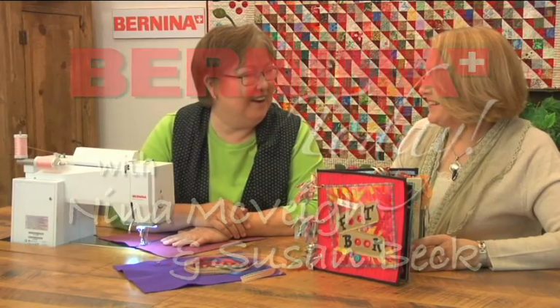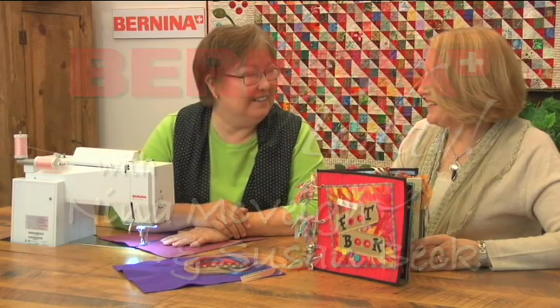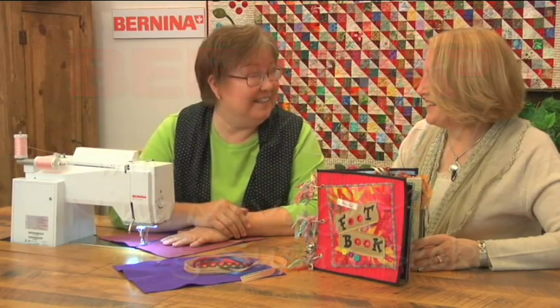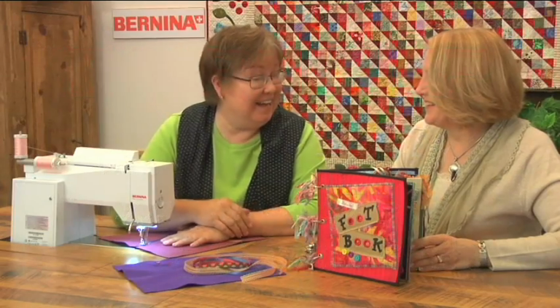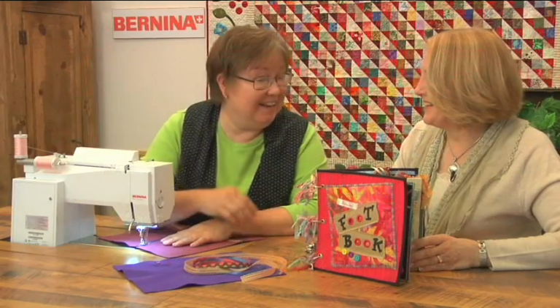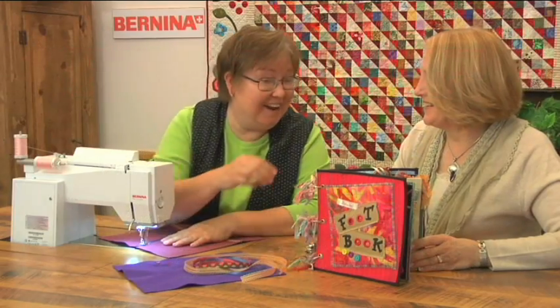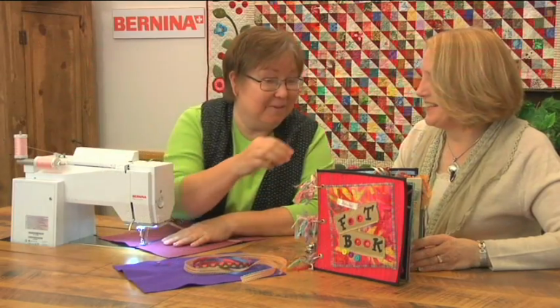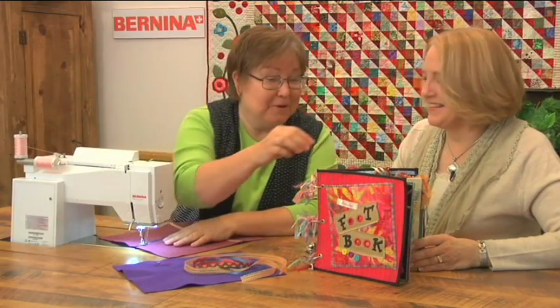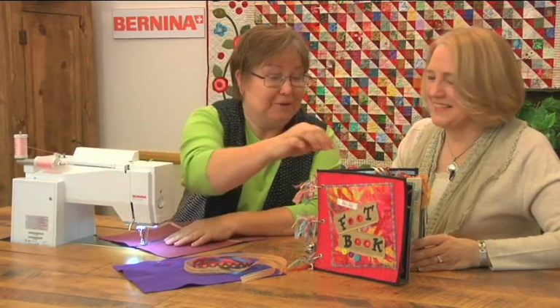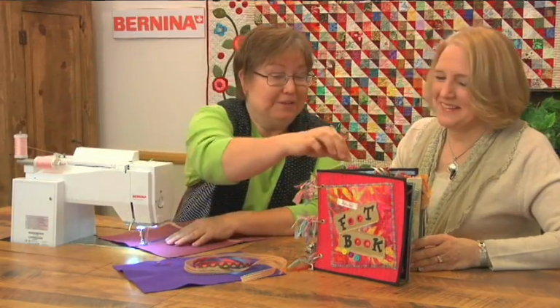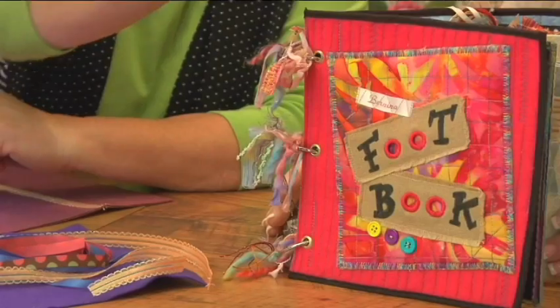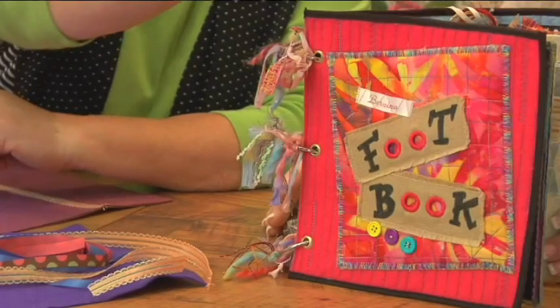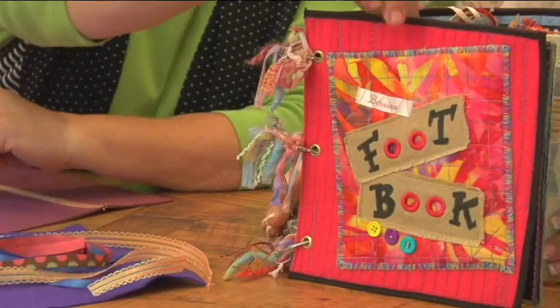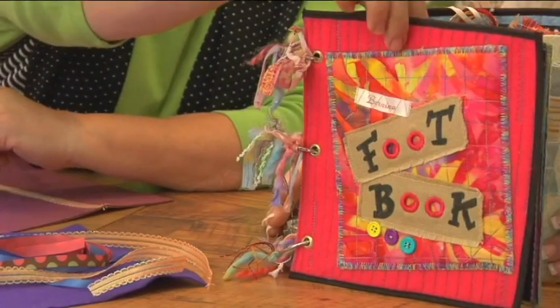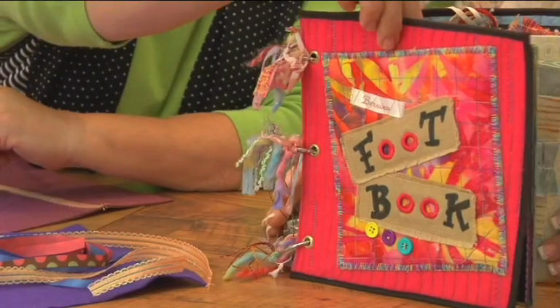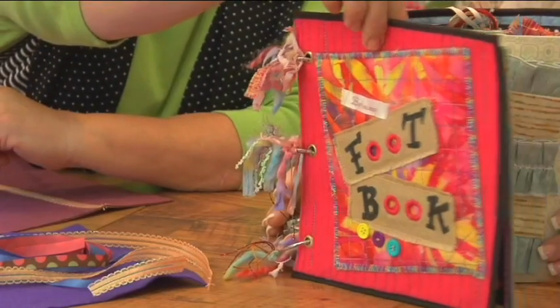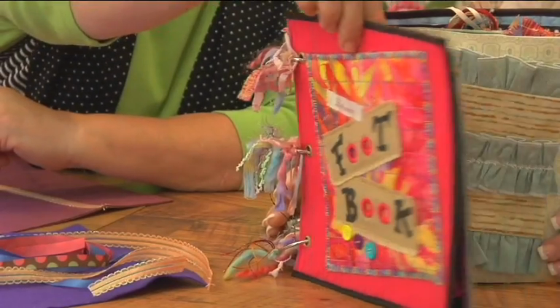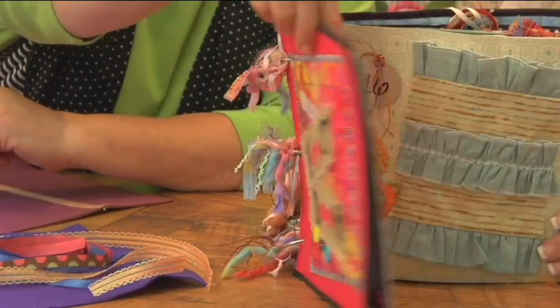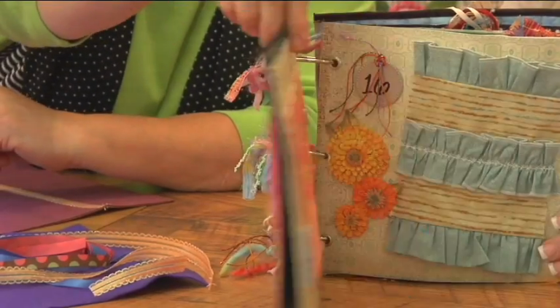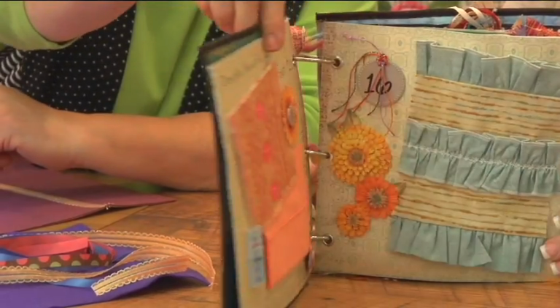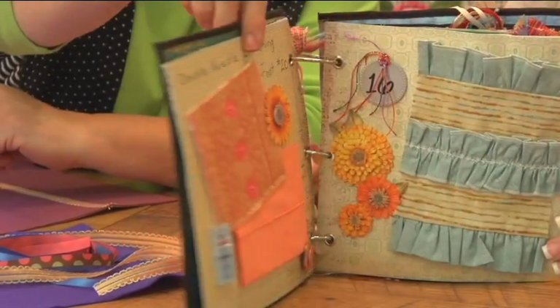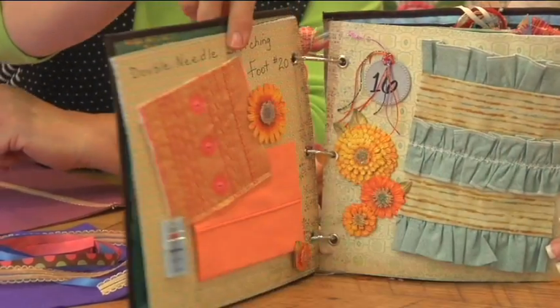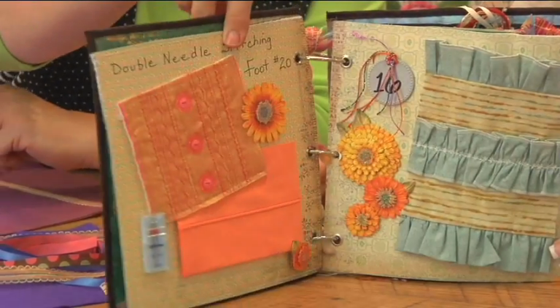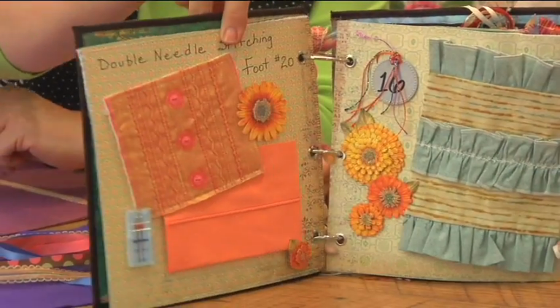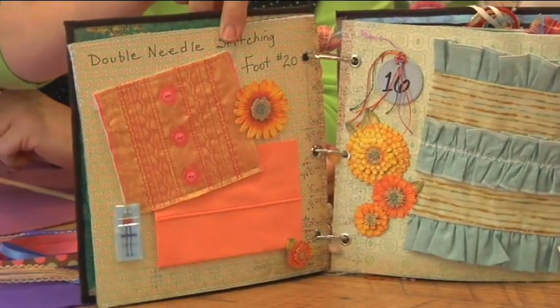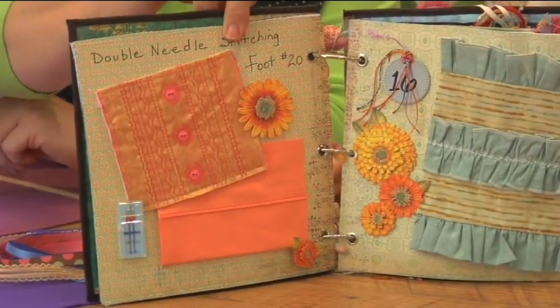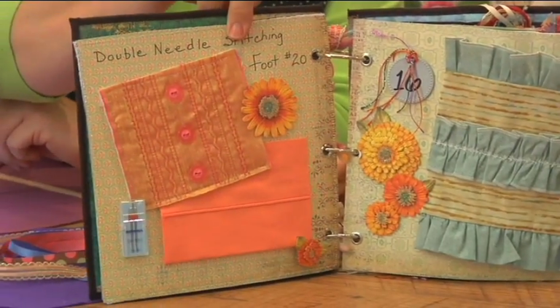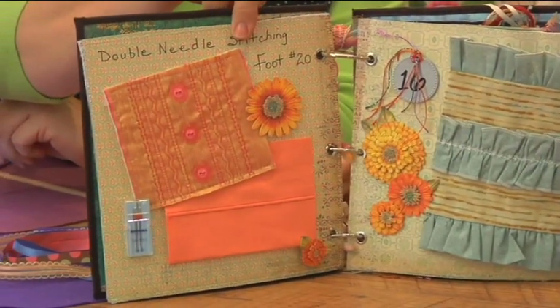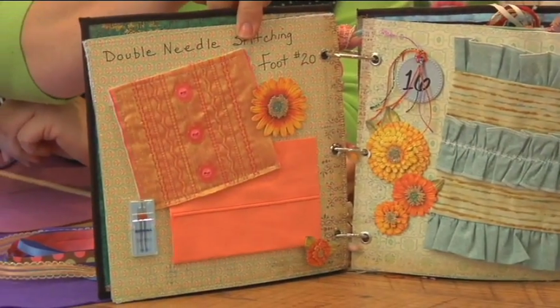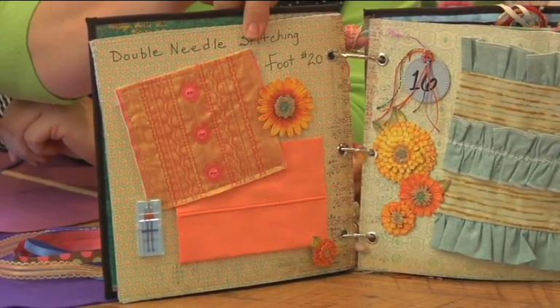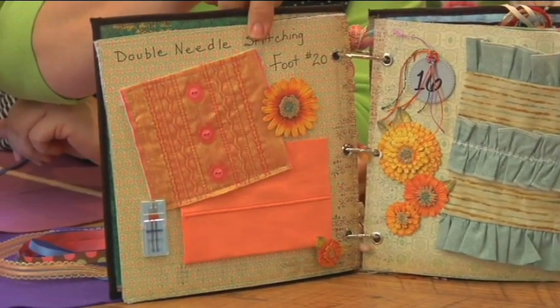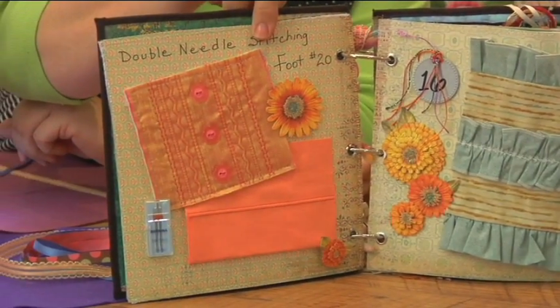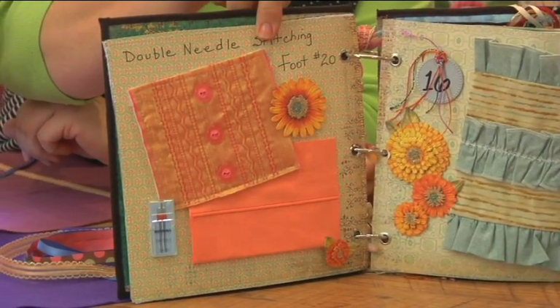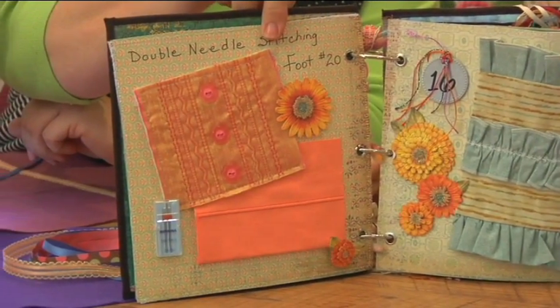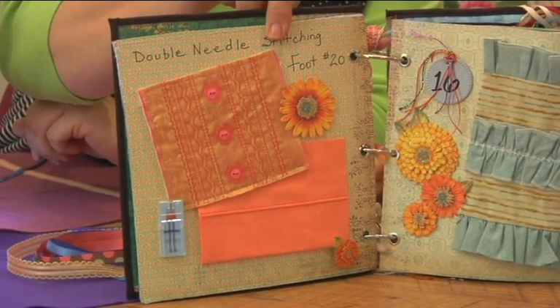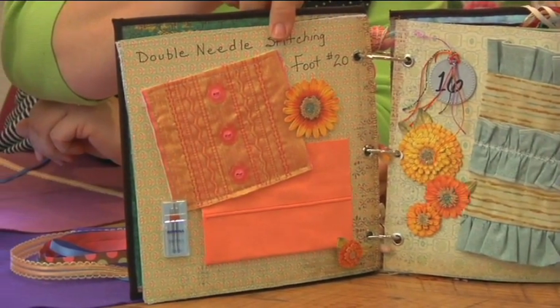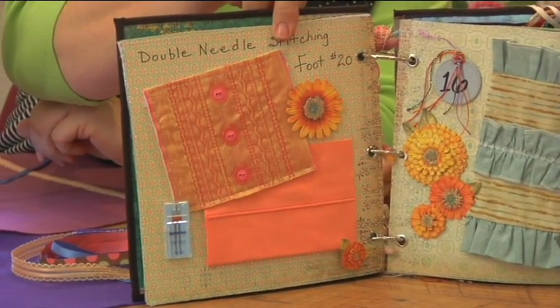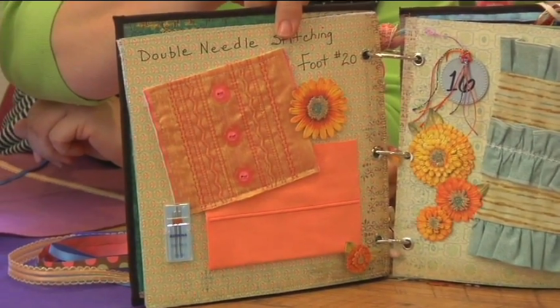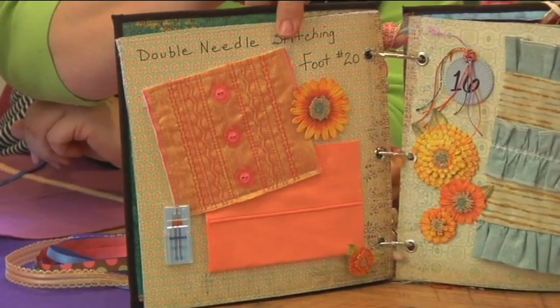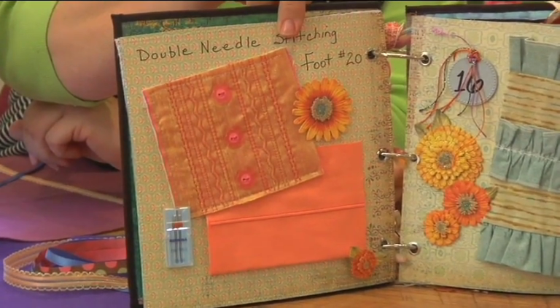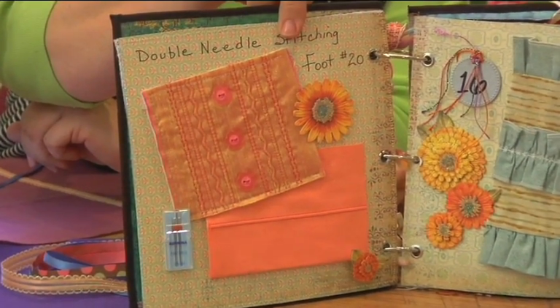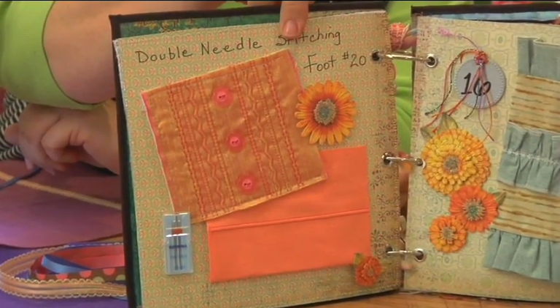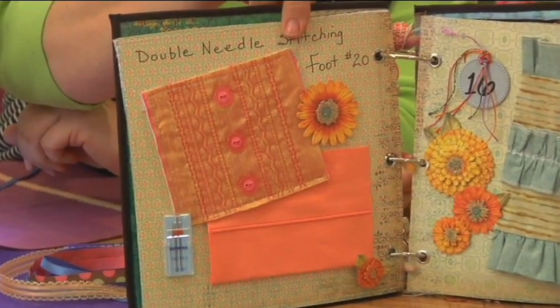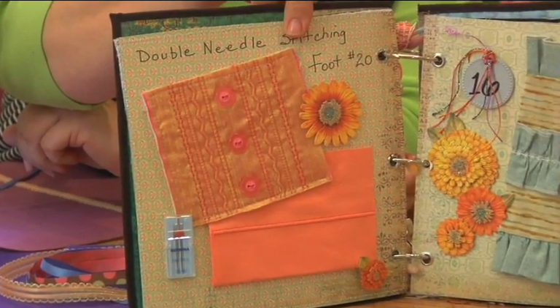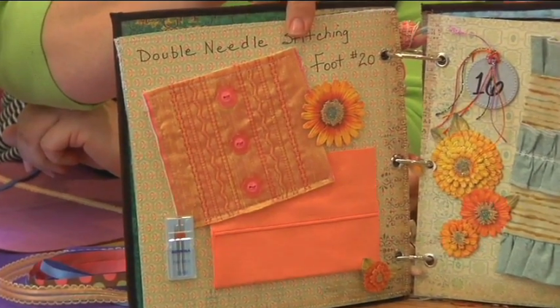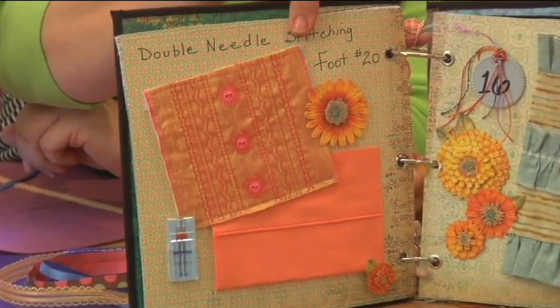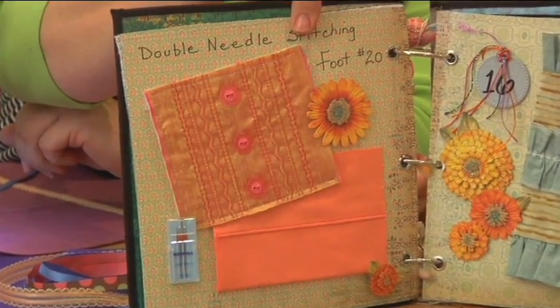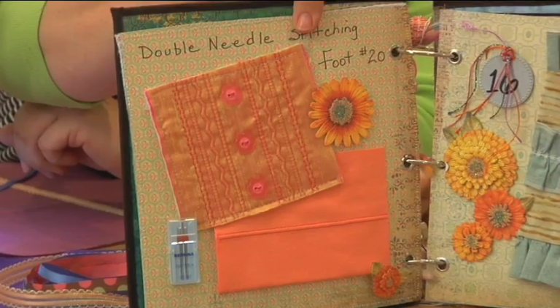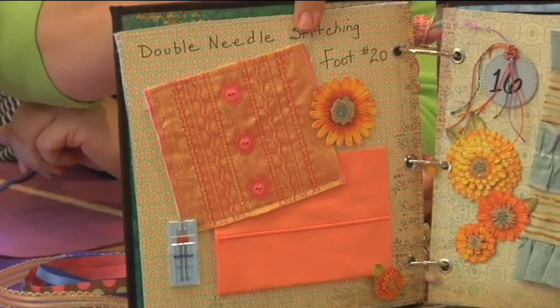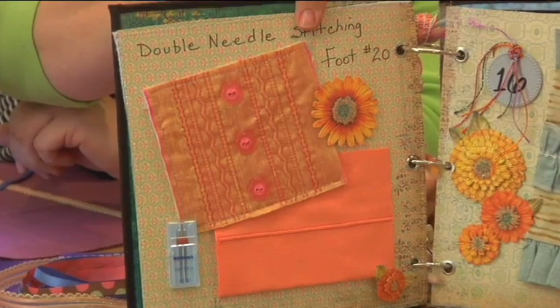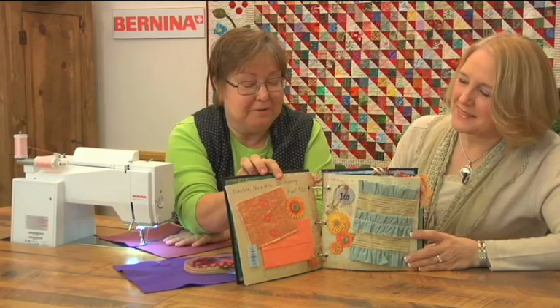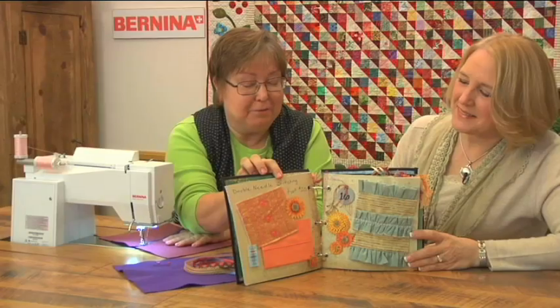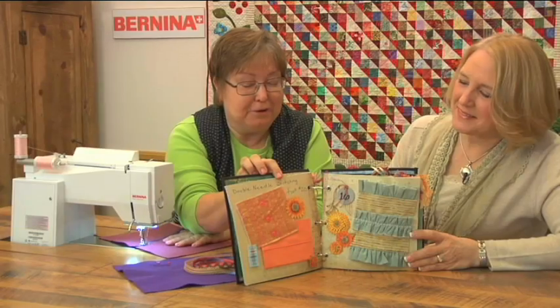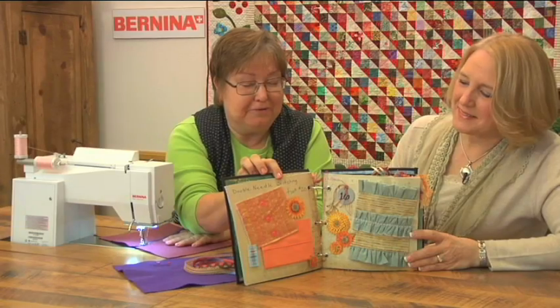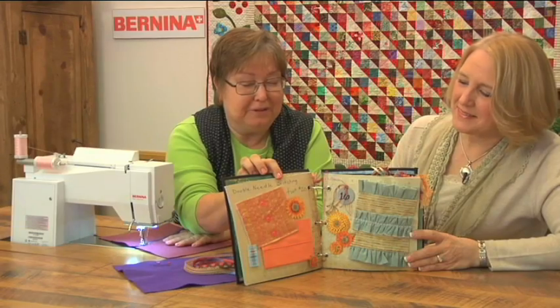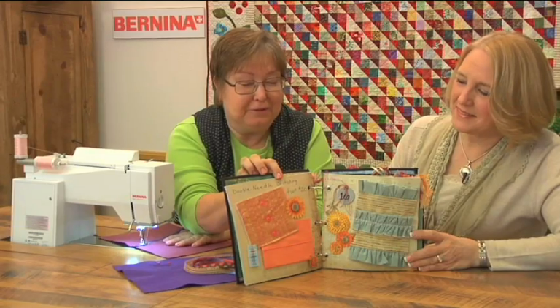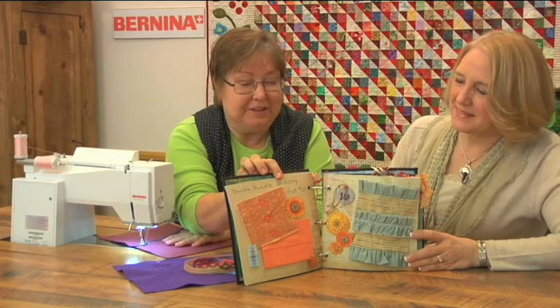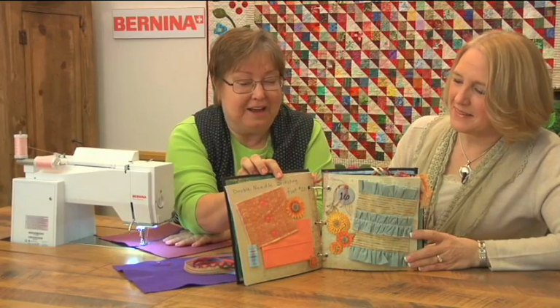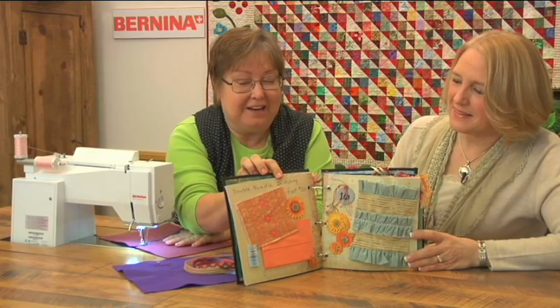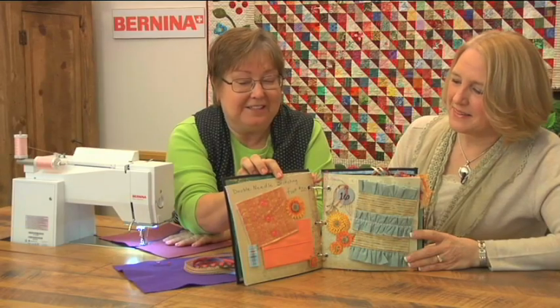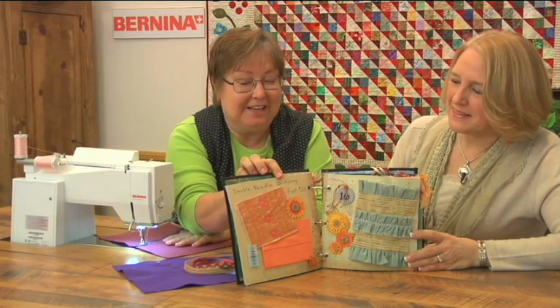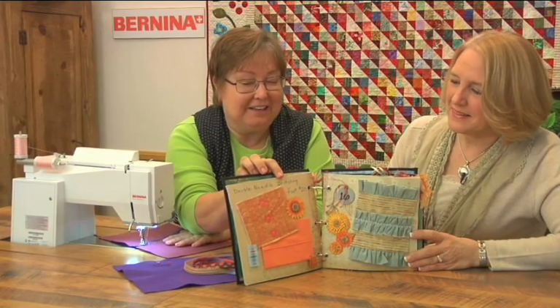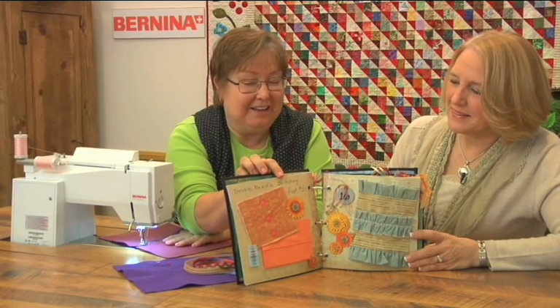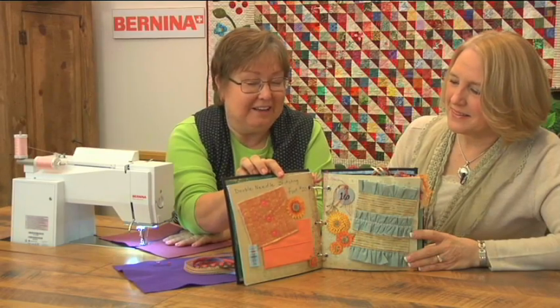Today we're going to look at a page in the foot book. This is a great book — it's really a fun book filled with a lot of techniques.